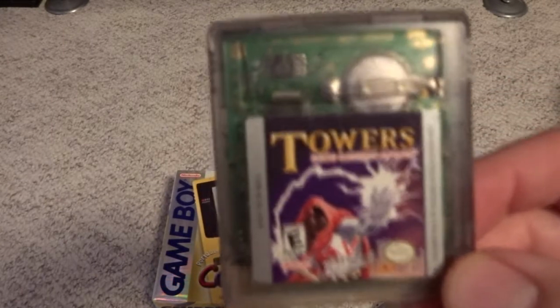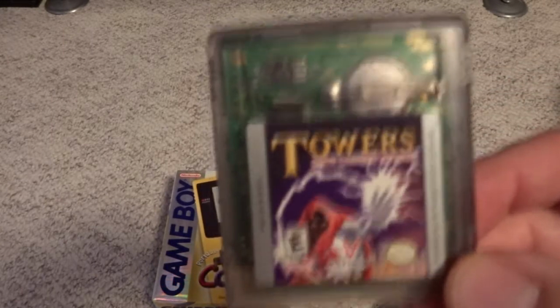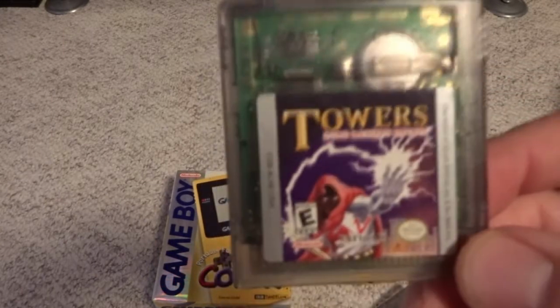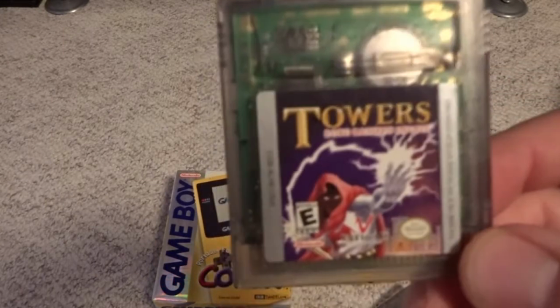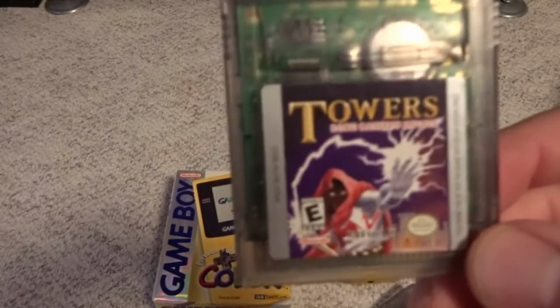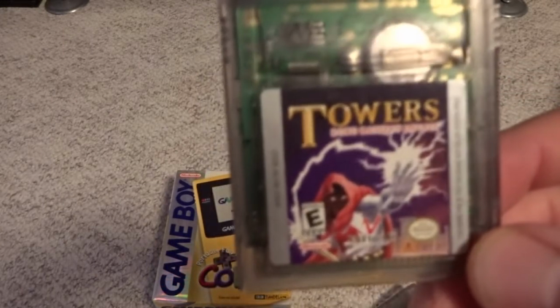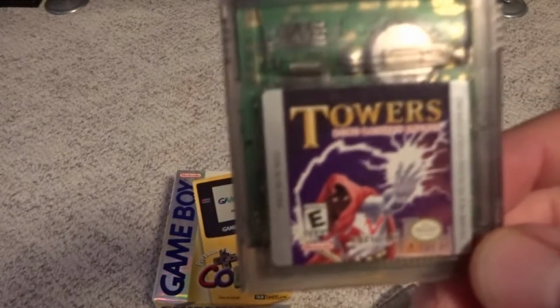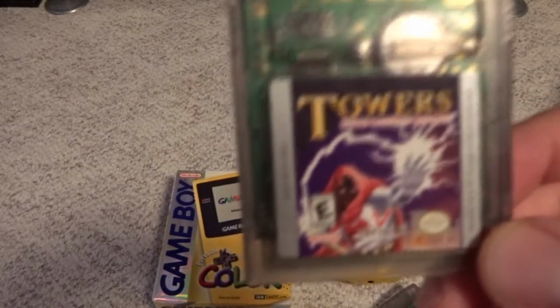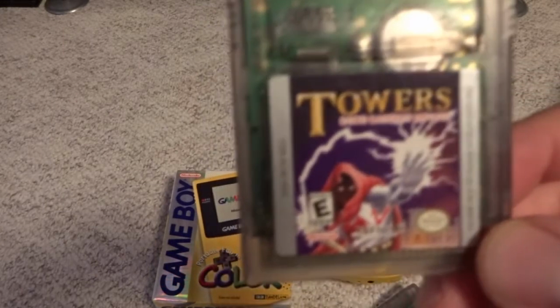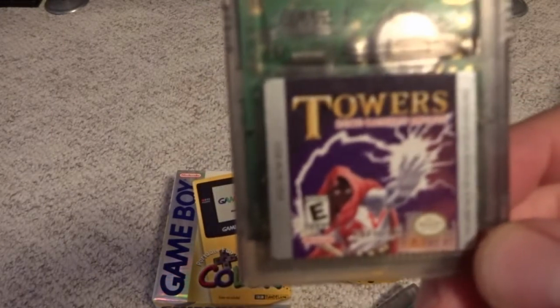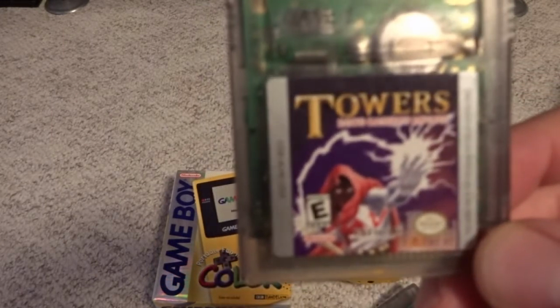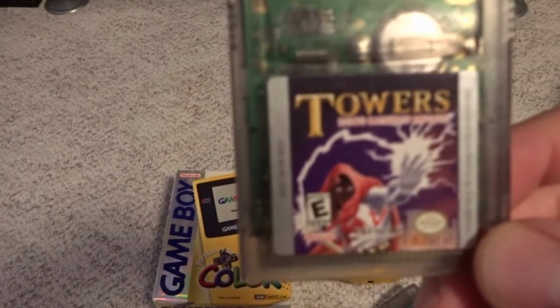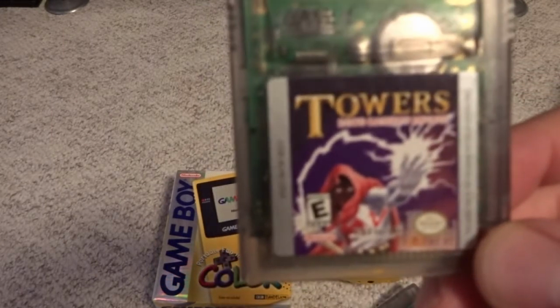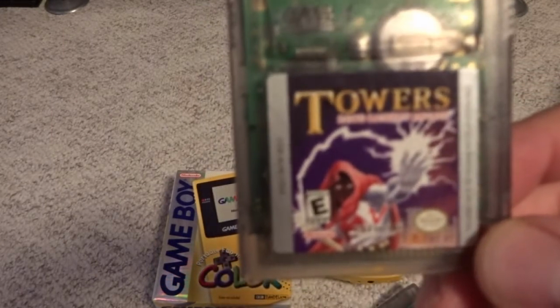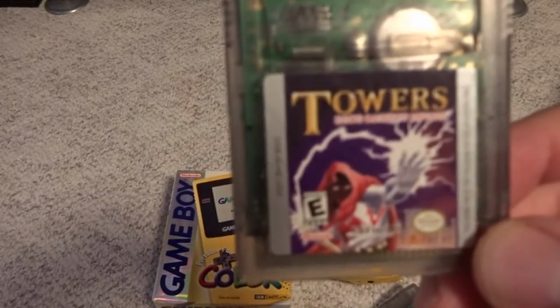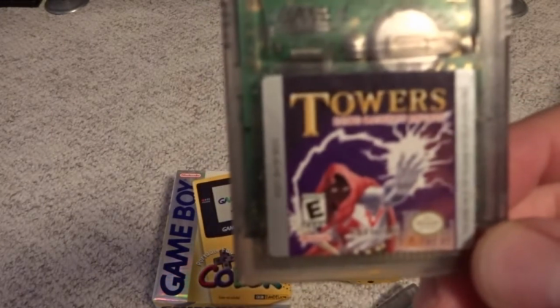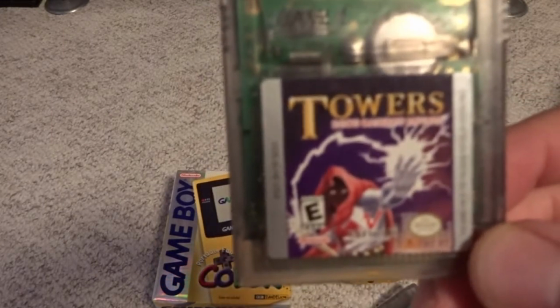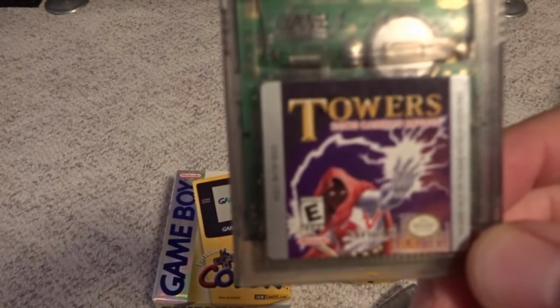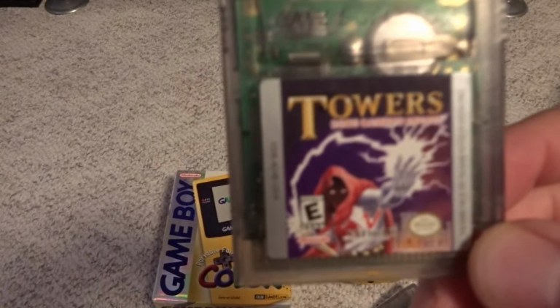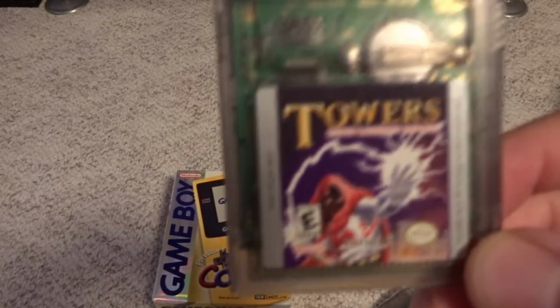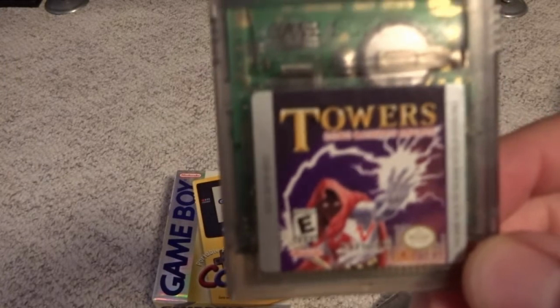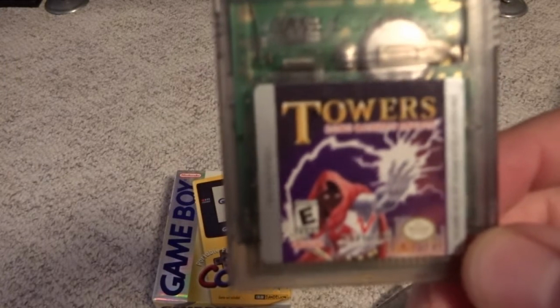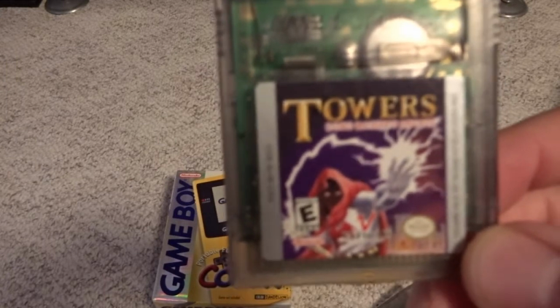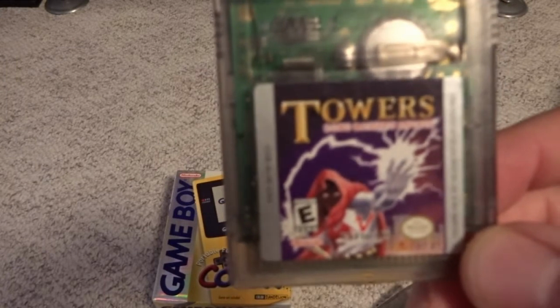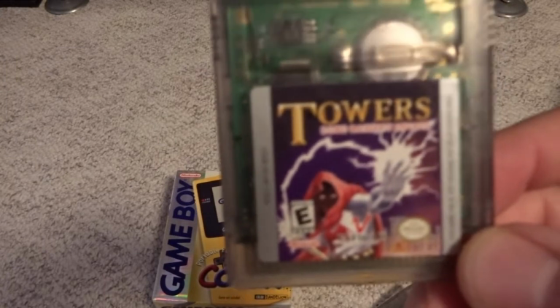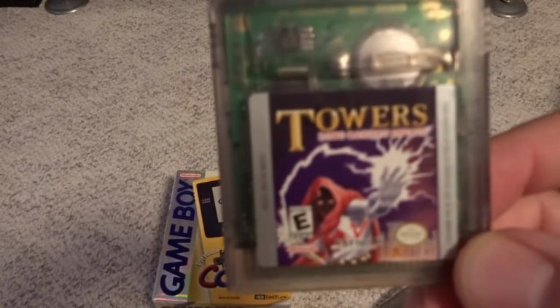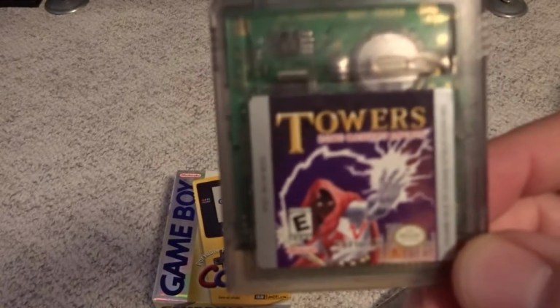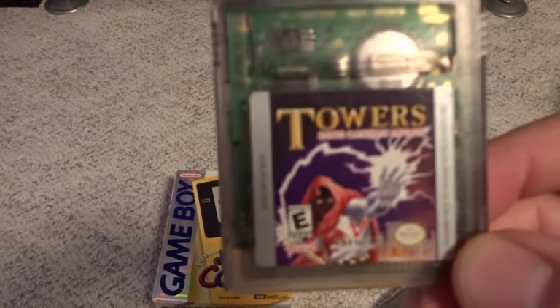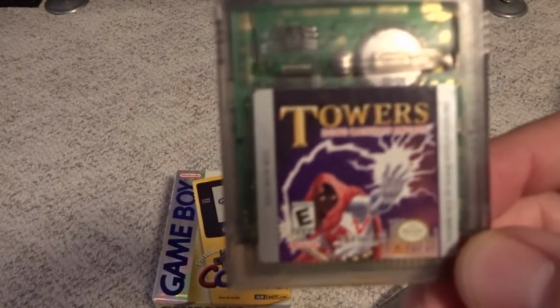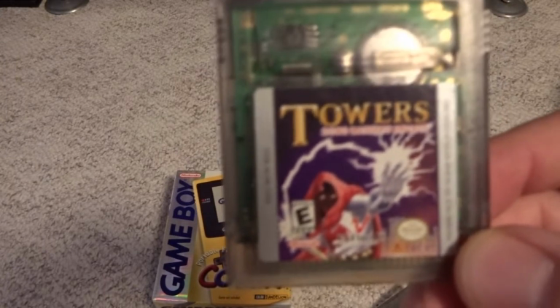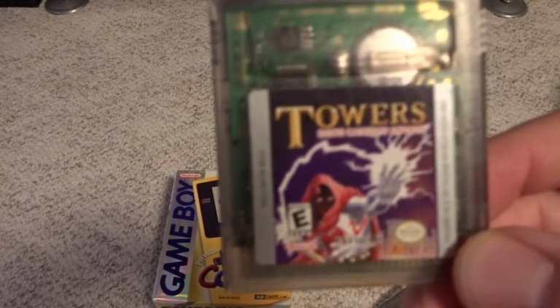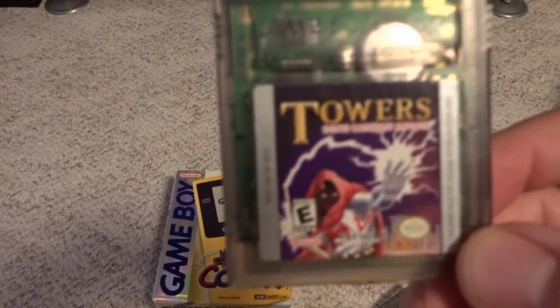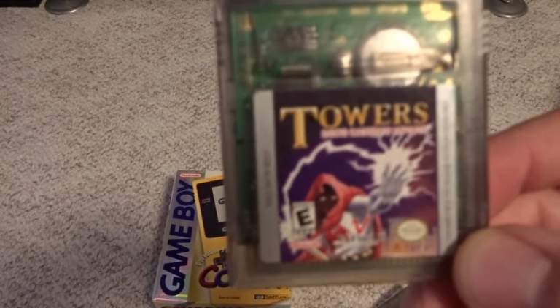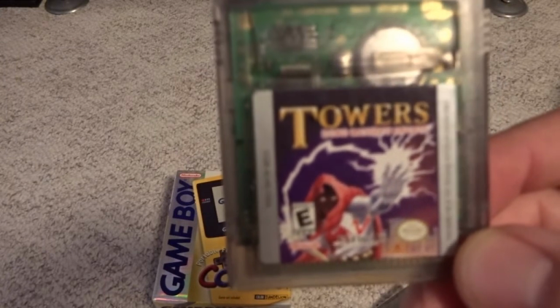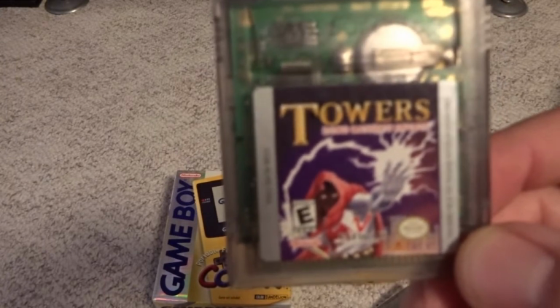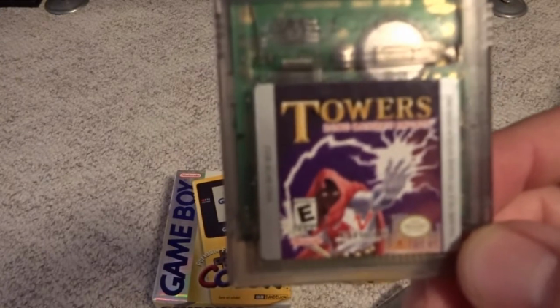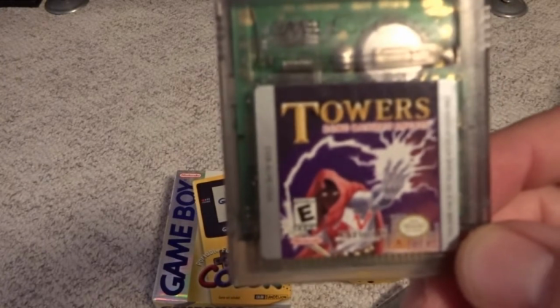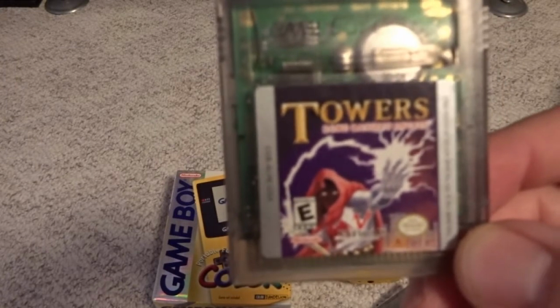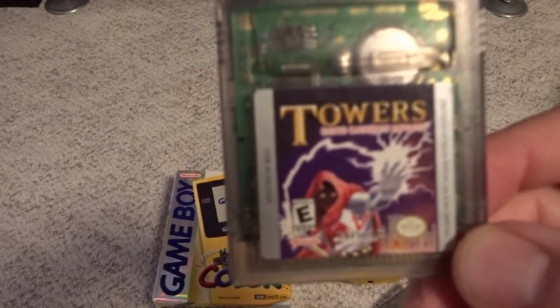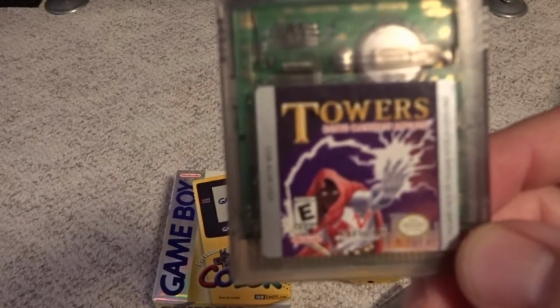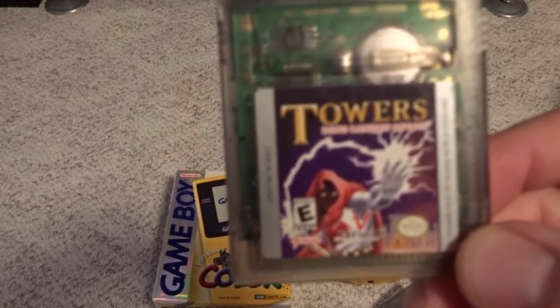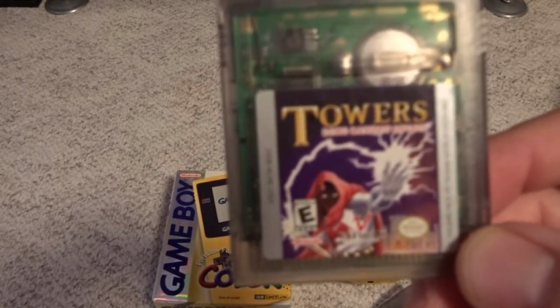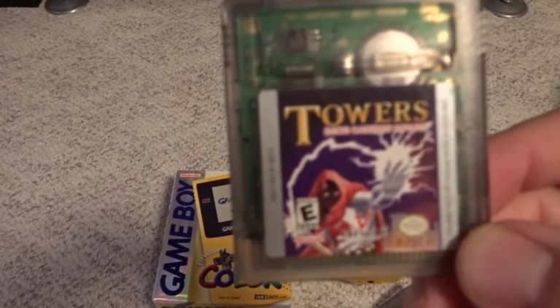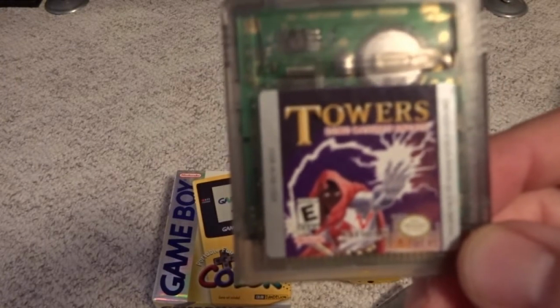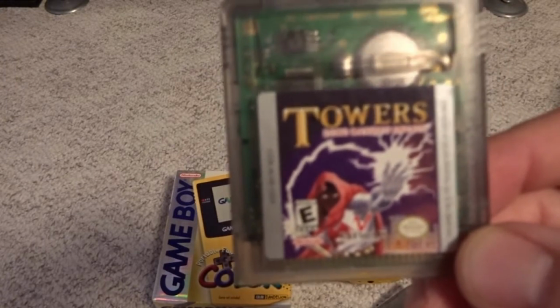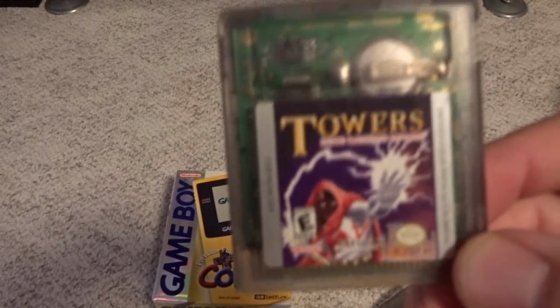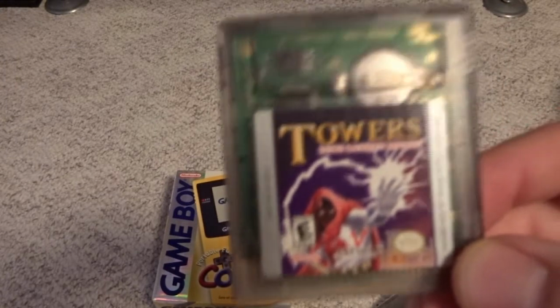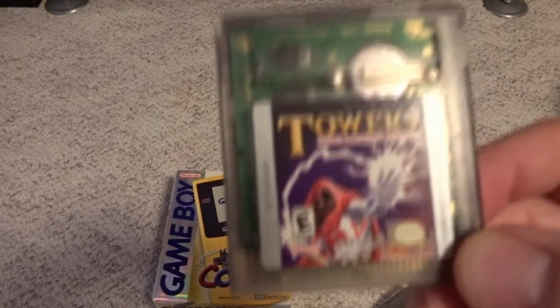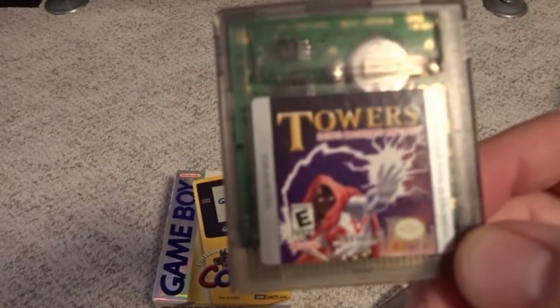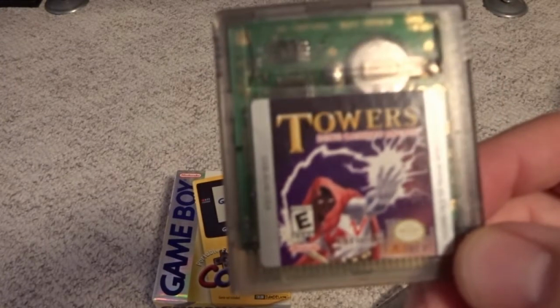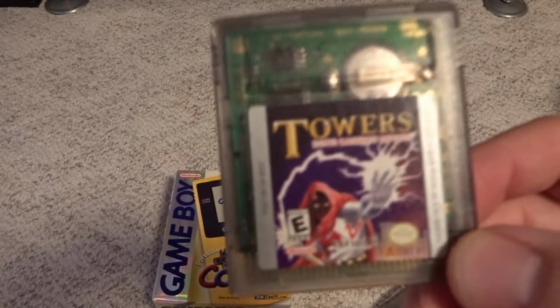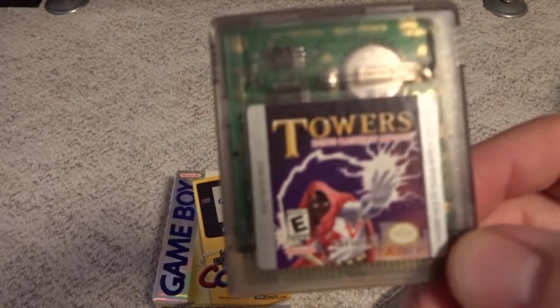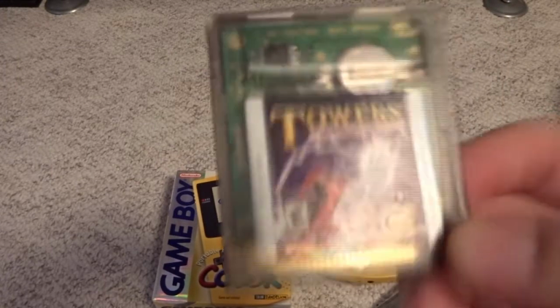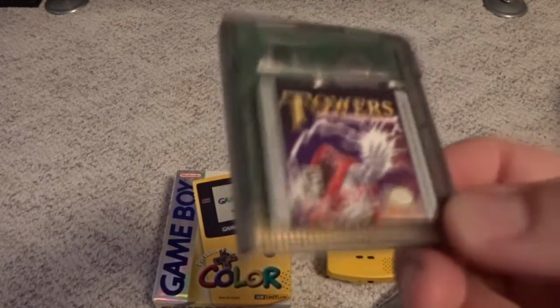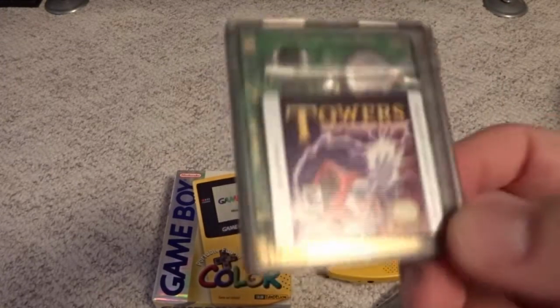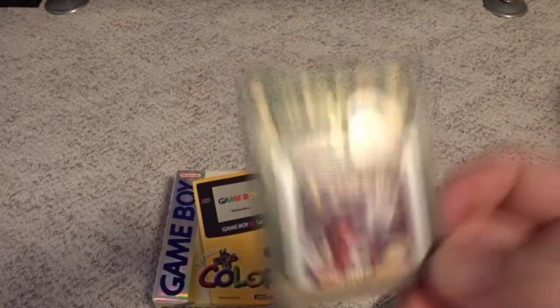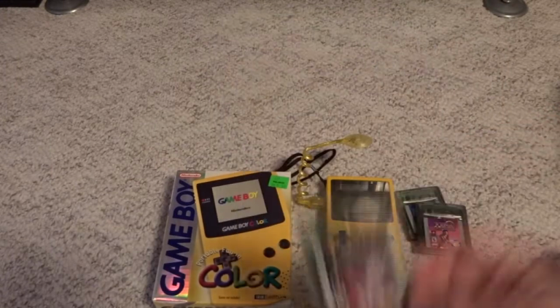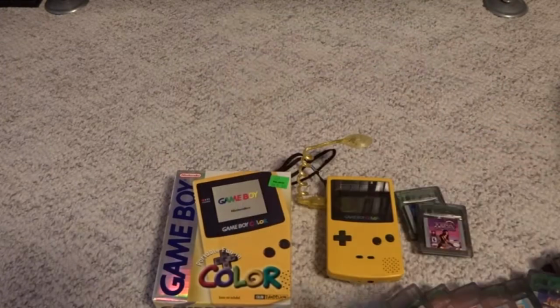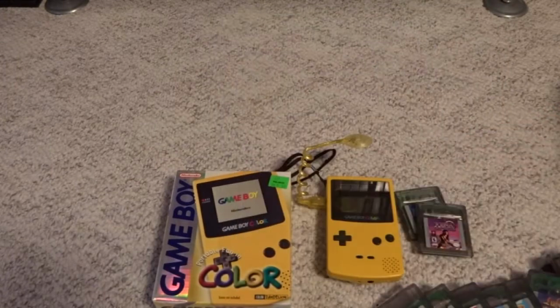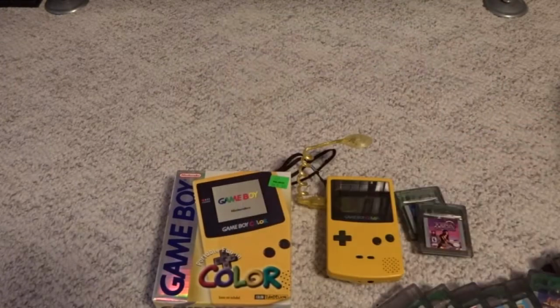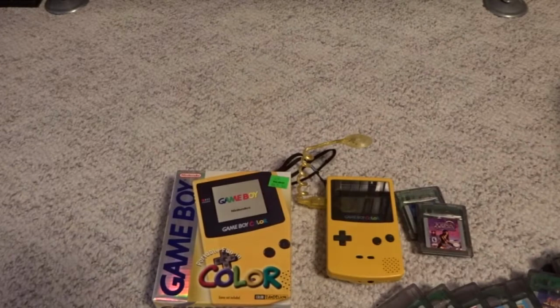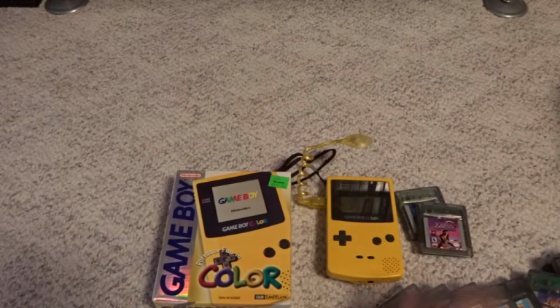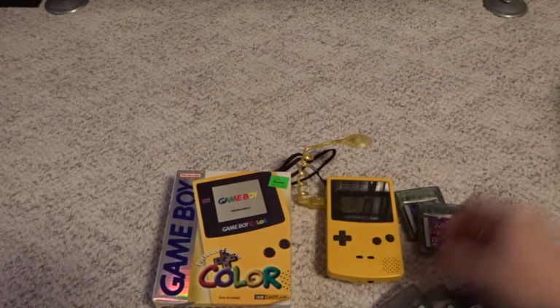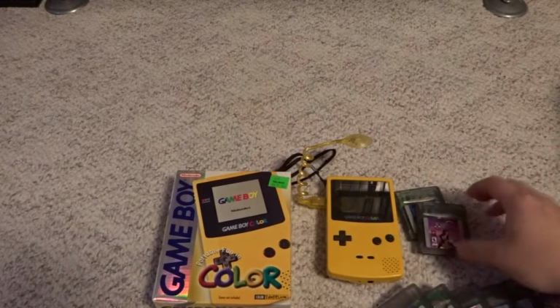Another more obscure one is Towers: Lord Banniff's Deceit — not one I've played whatsoever, but I grabbed it just because I didn't know what it was.